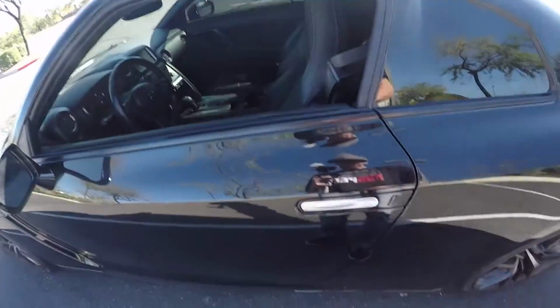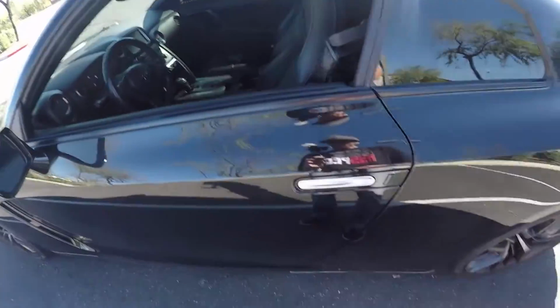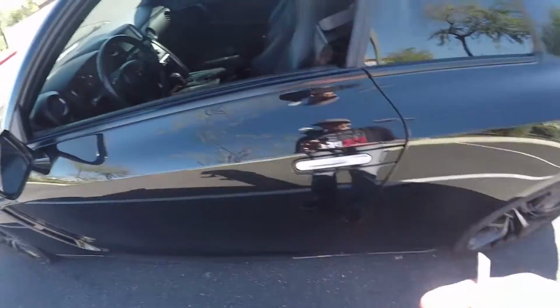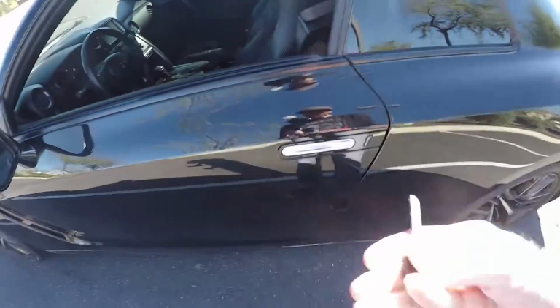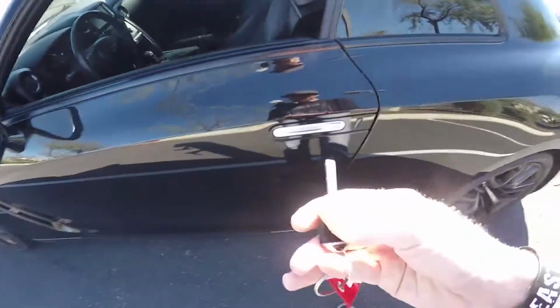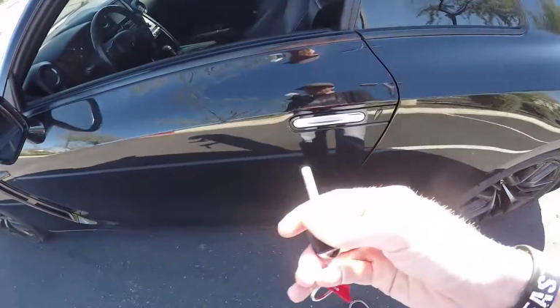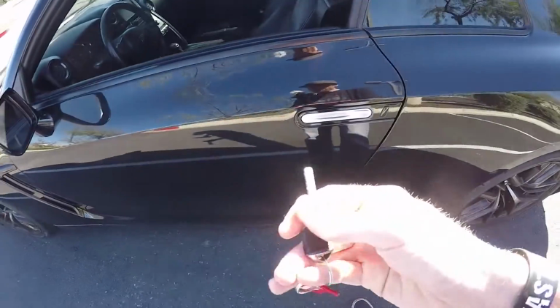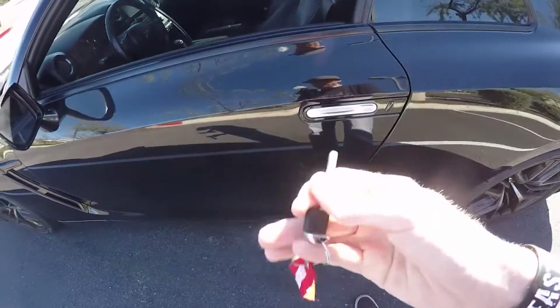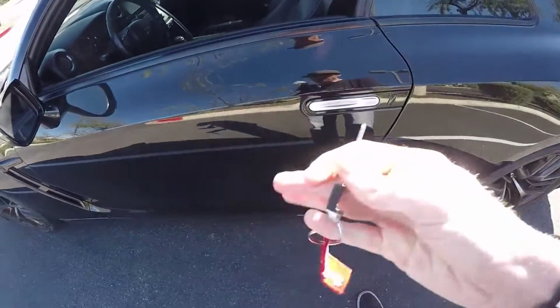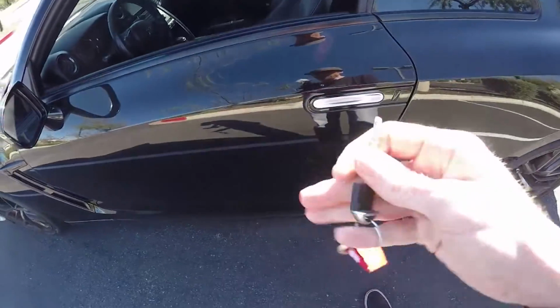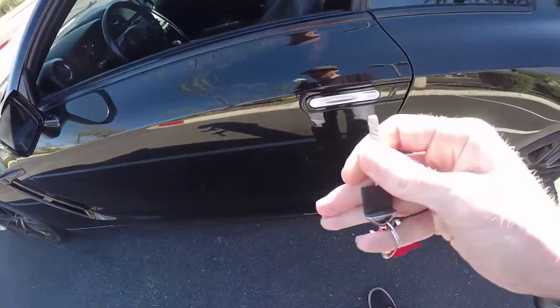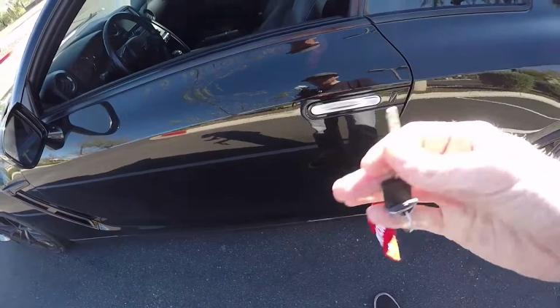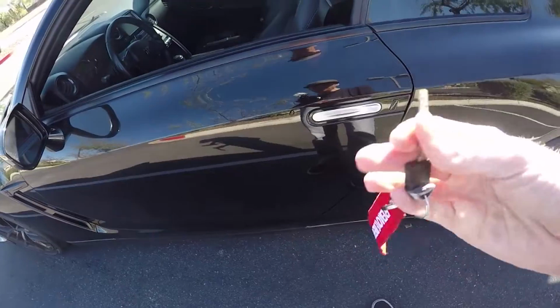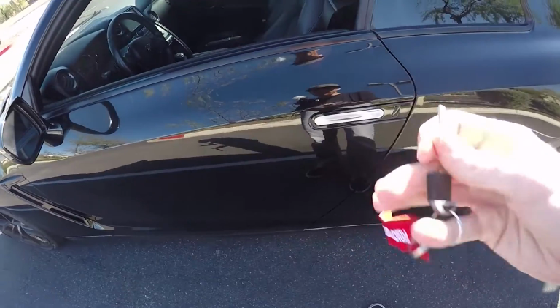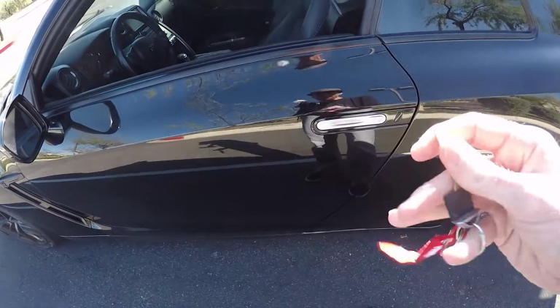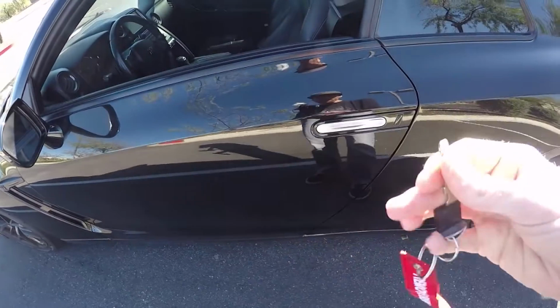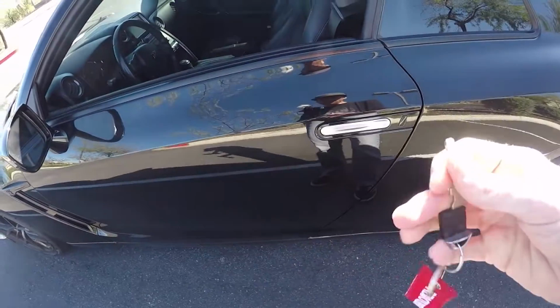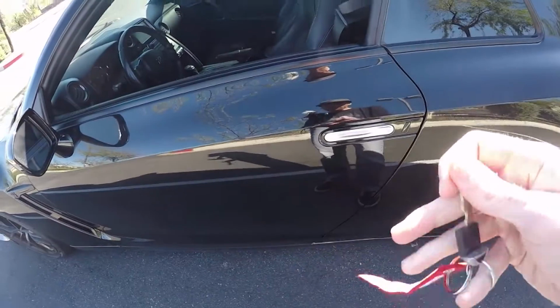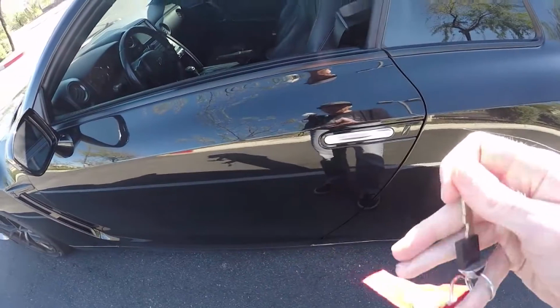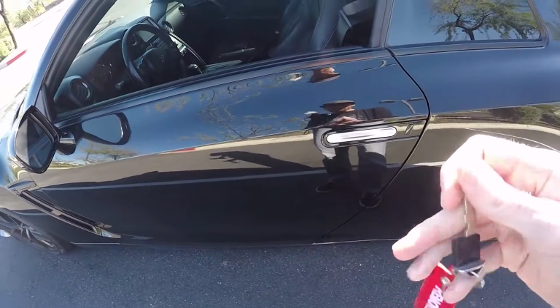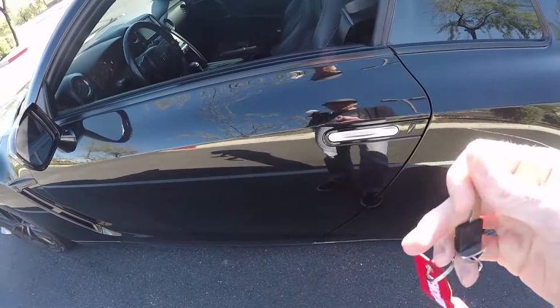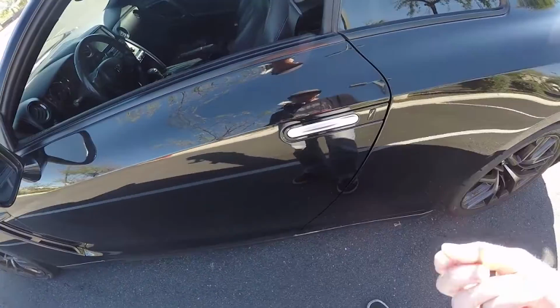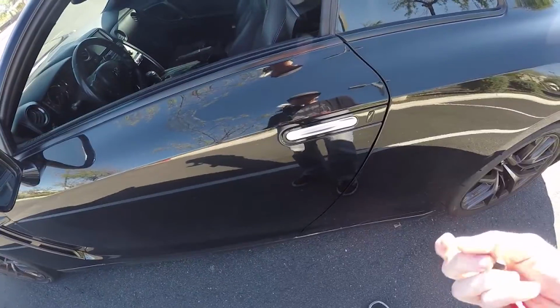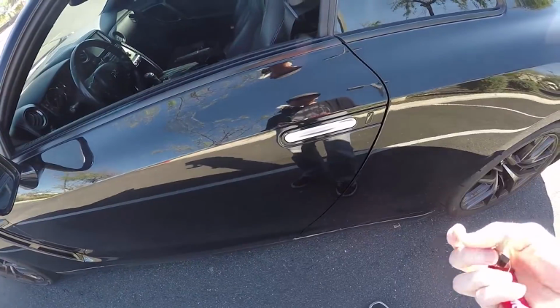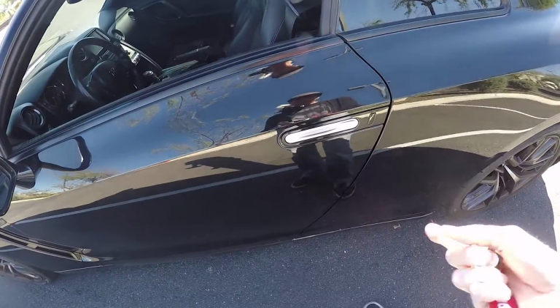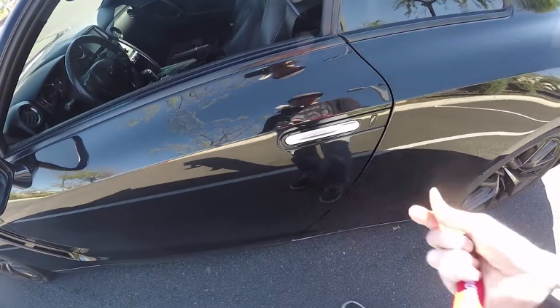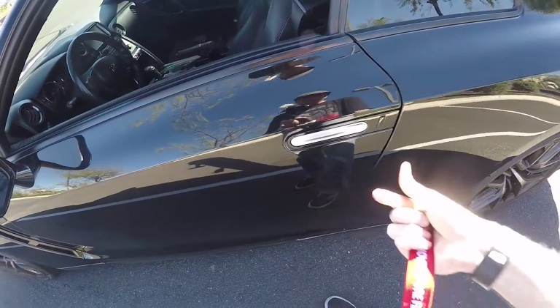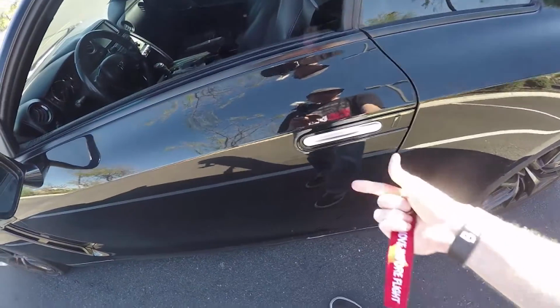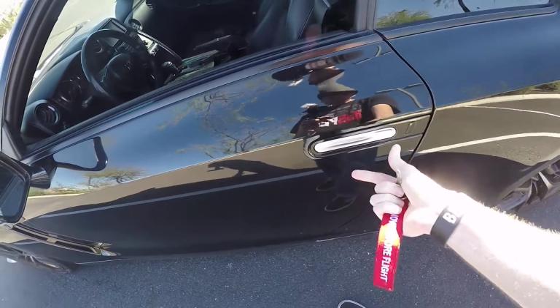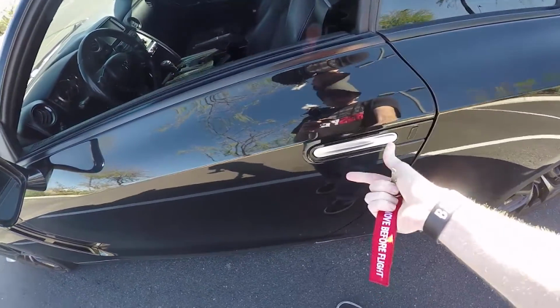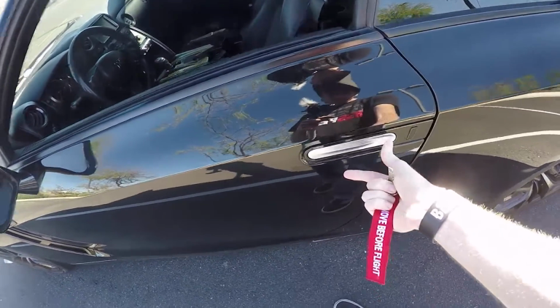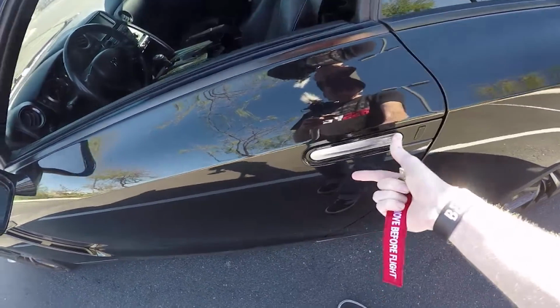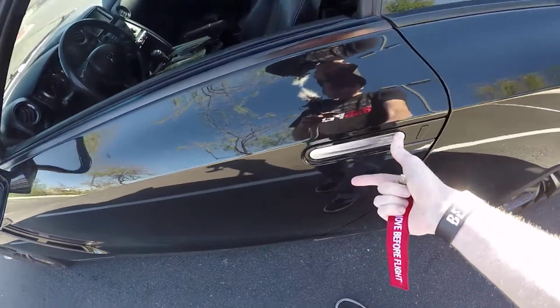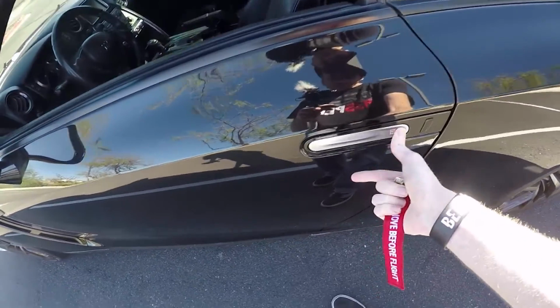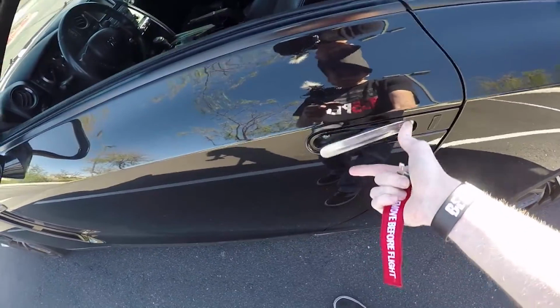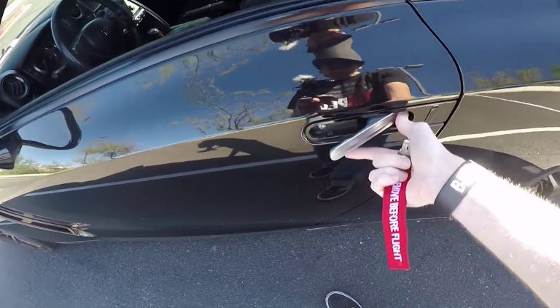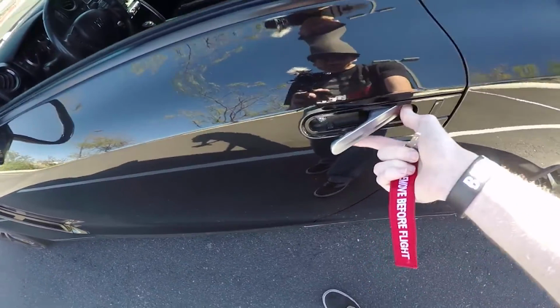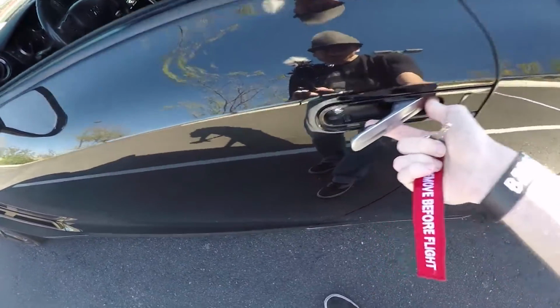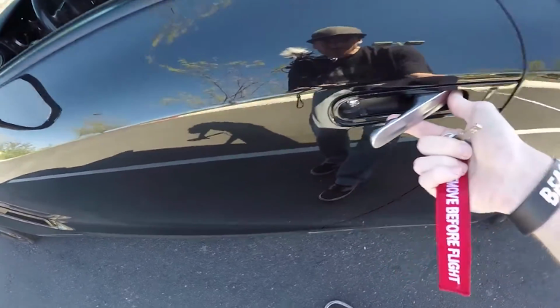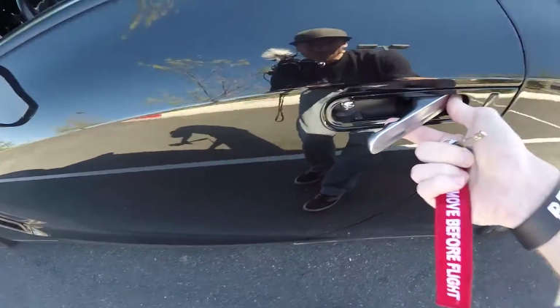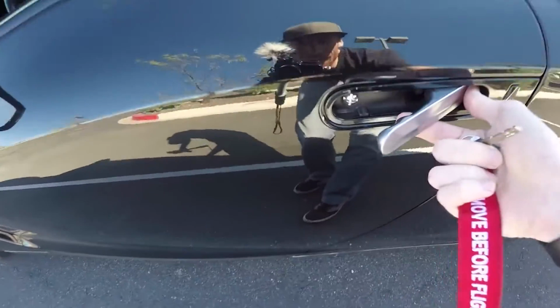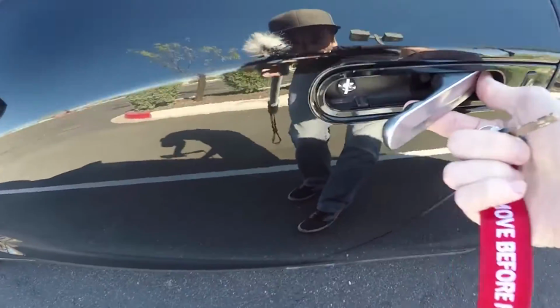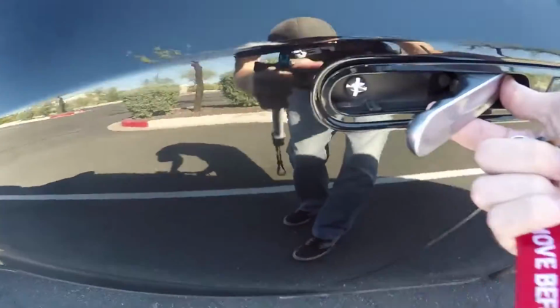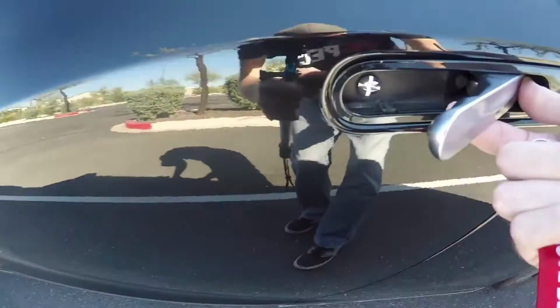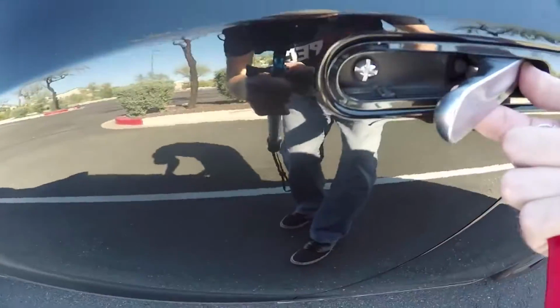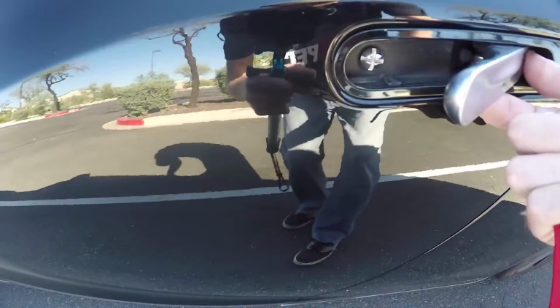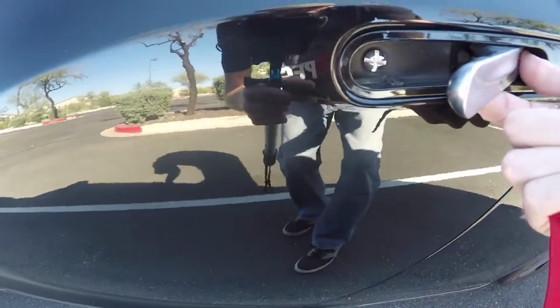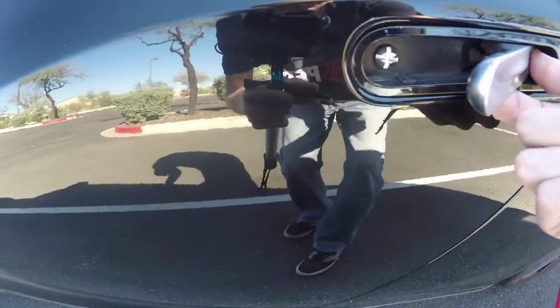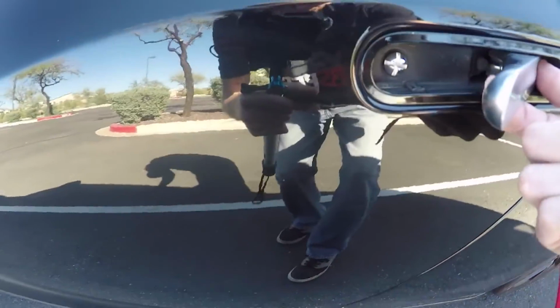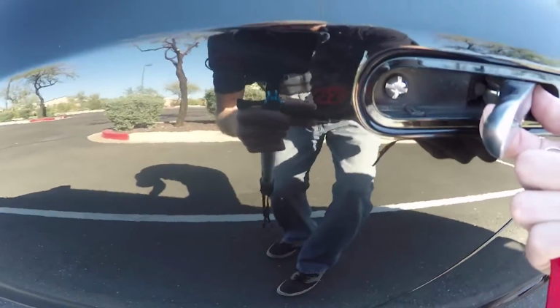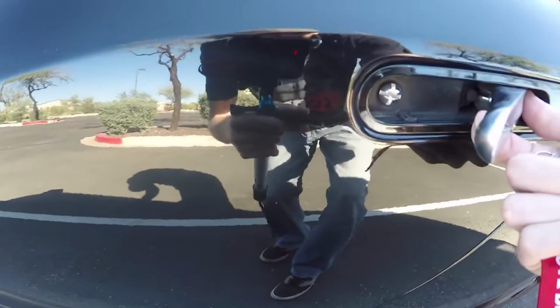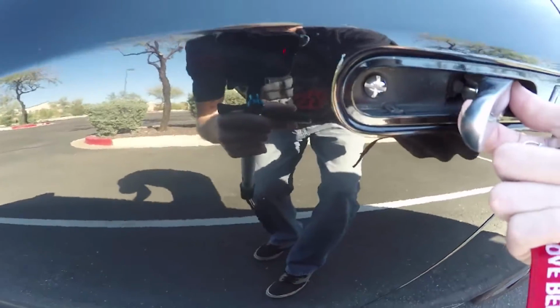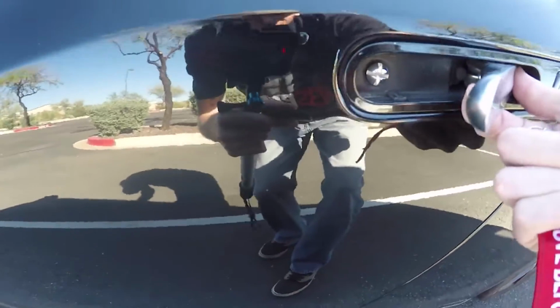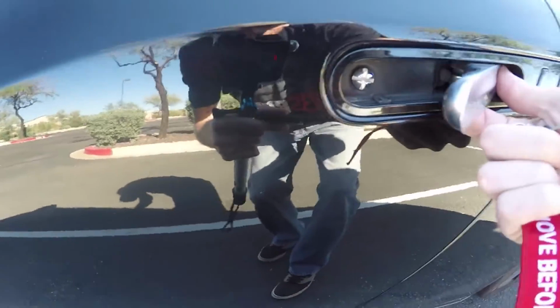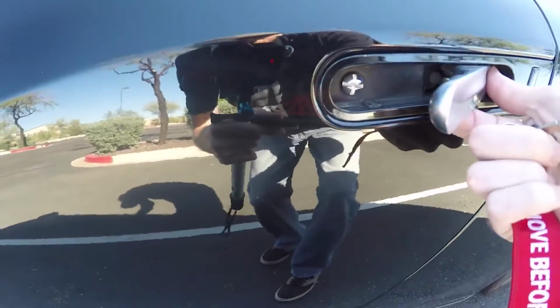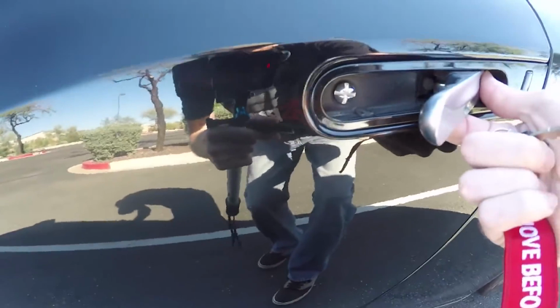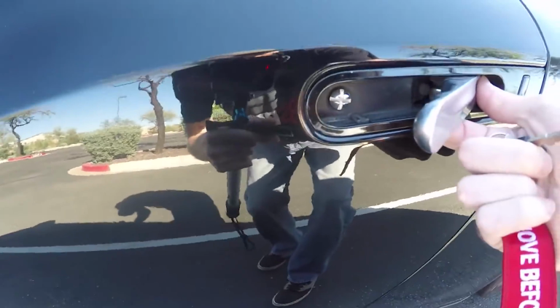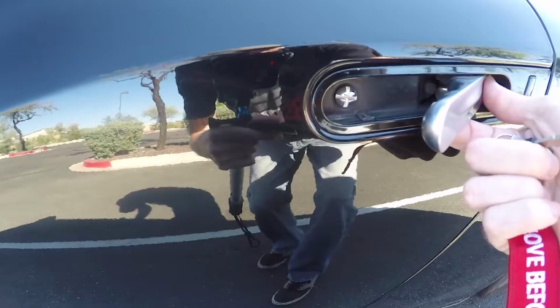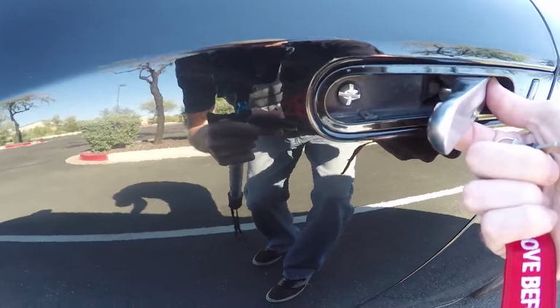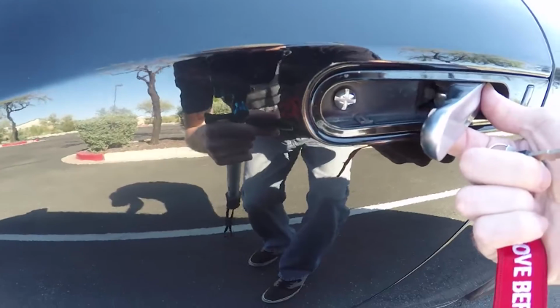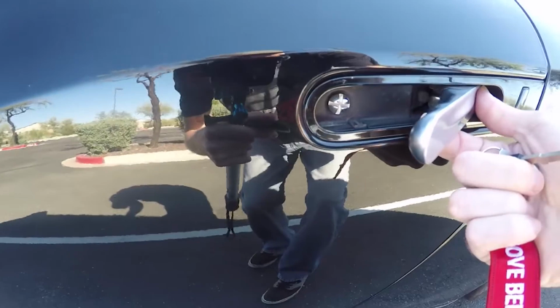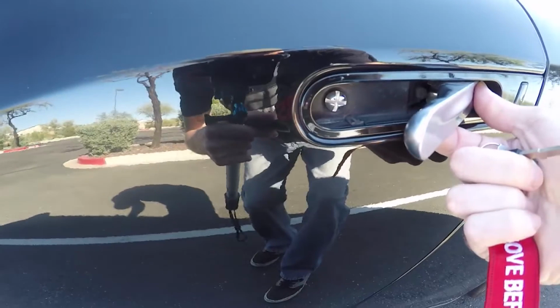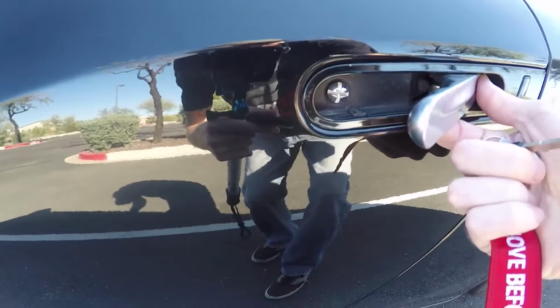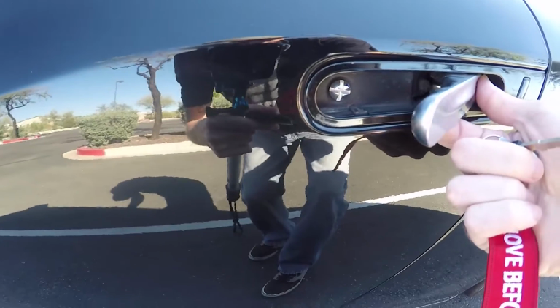Now that the key is out, there is a hidden keyhole right there on the door.